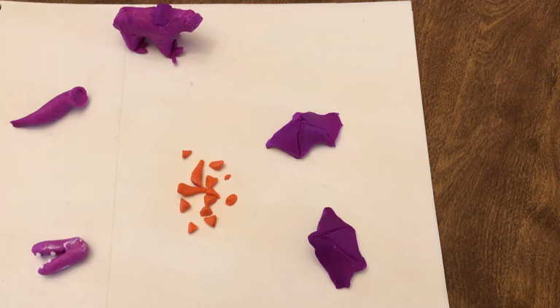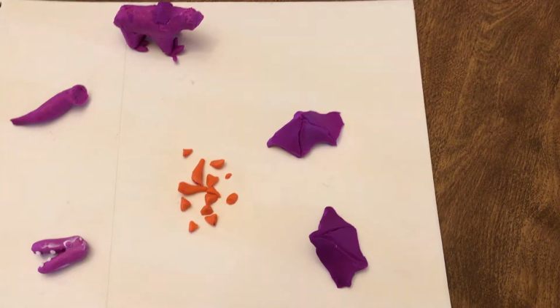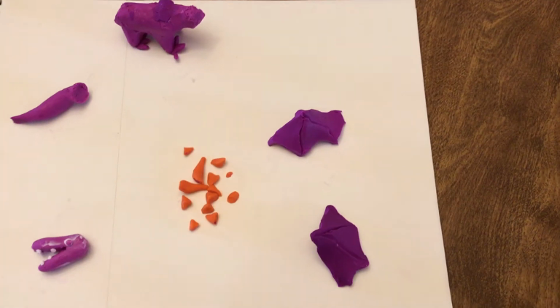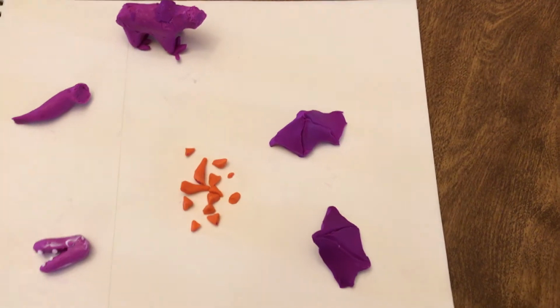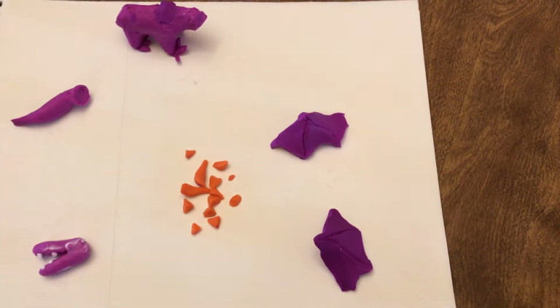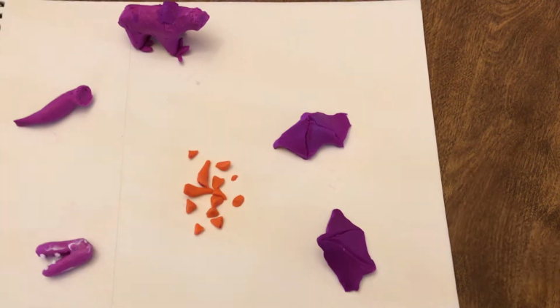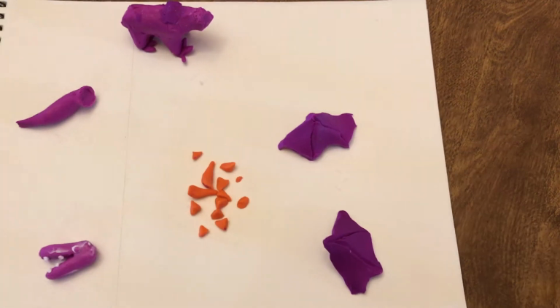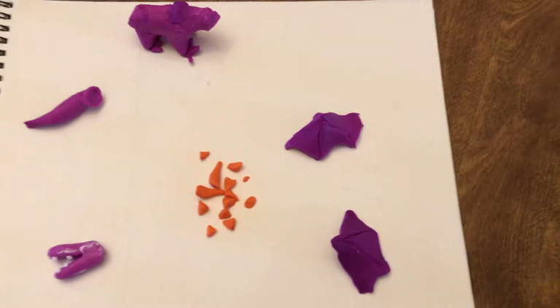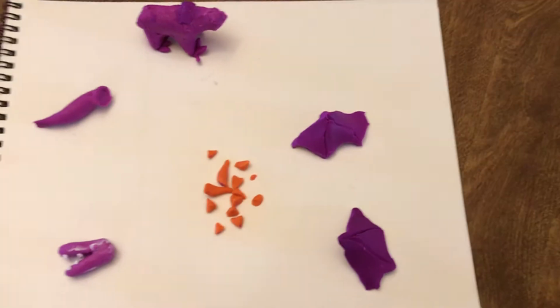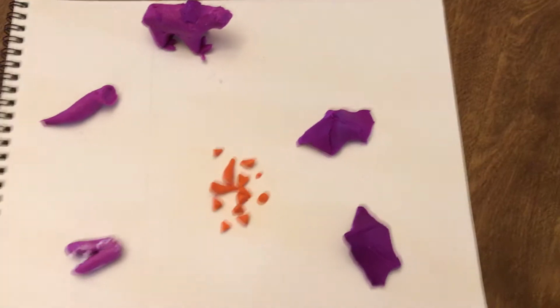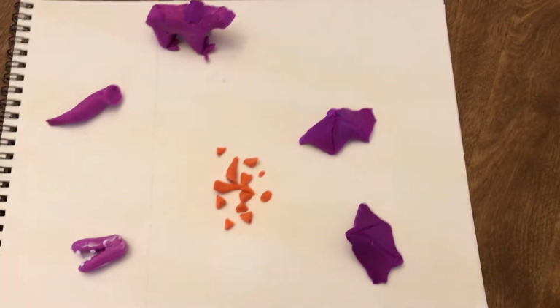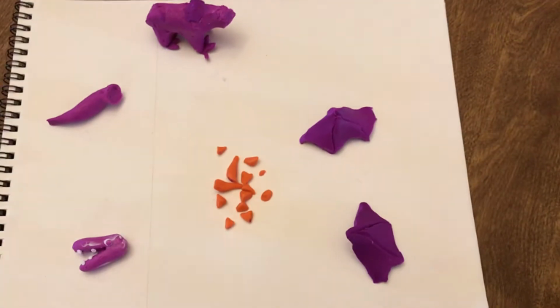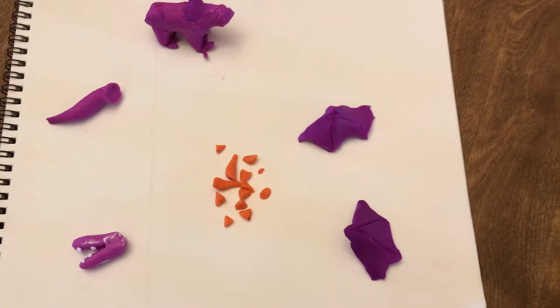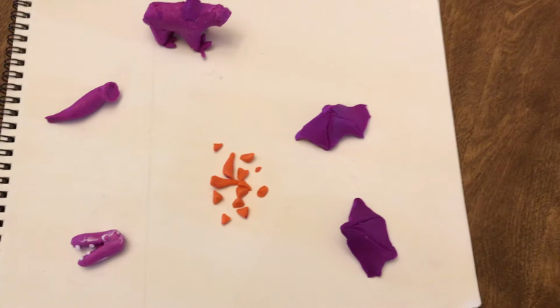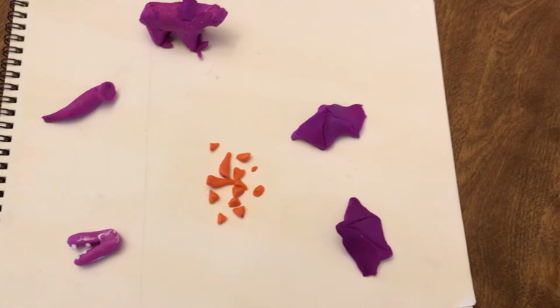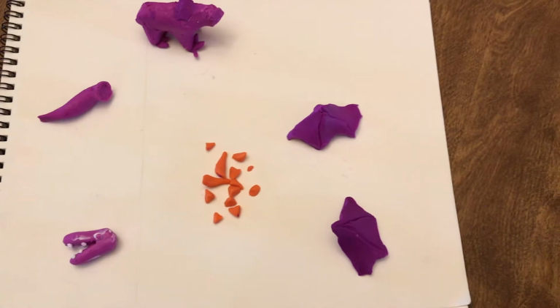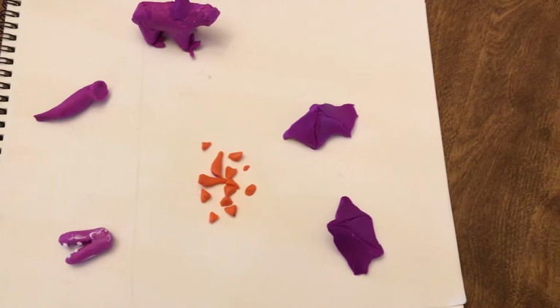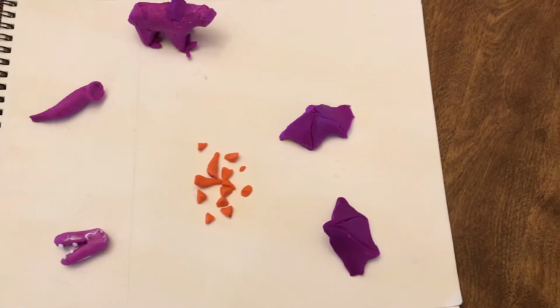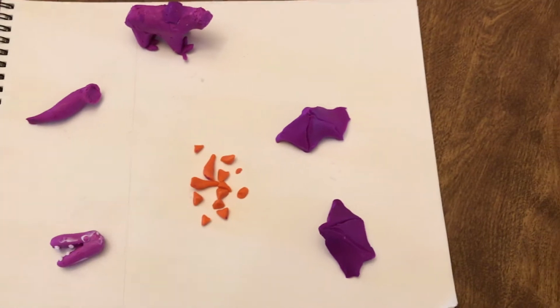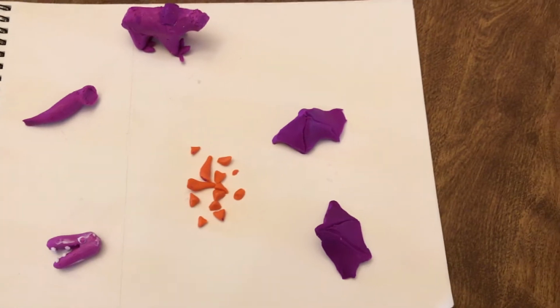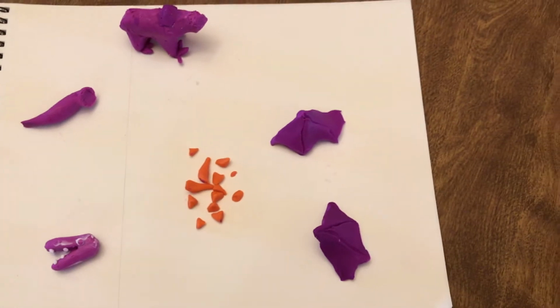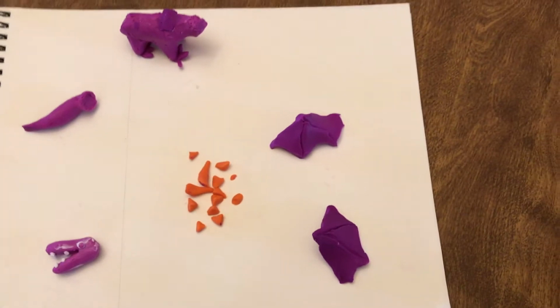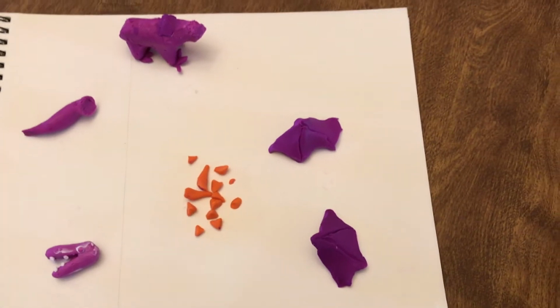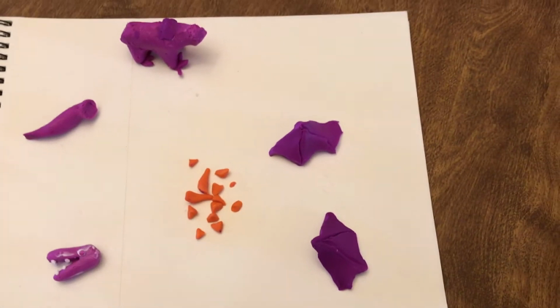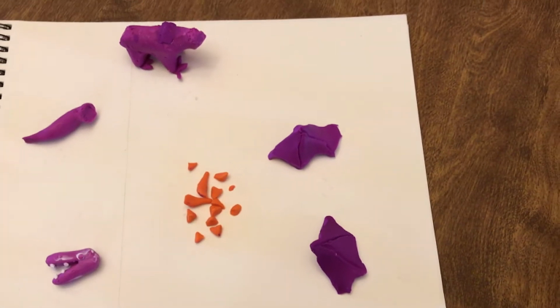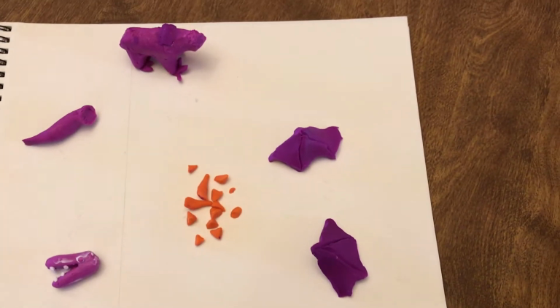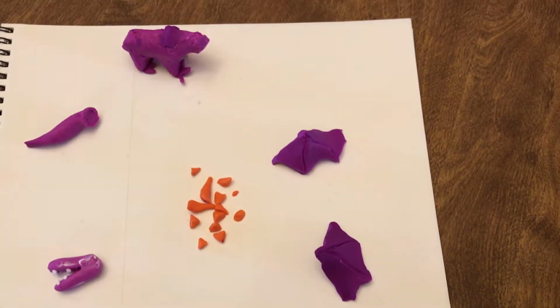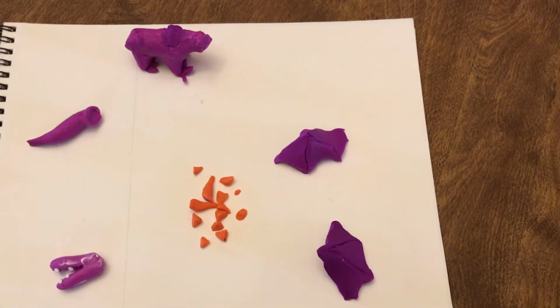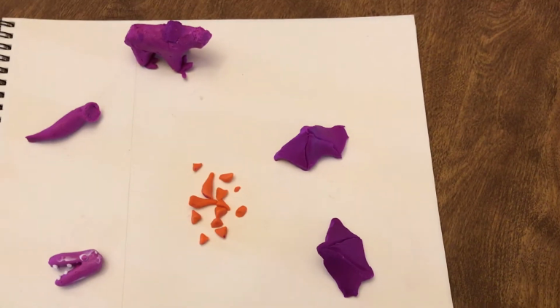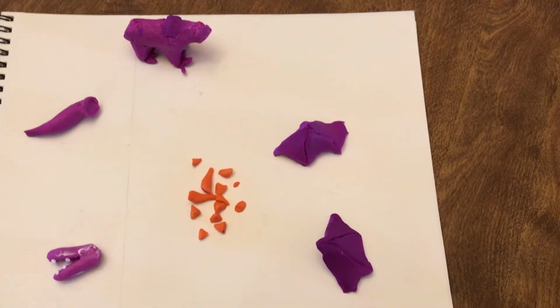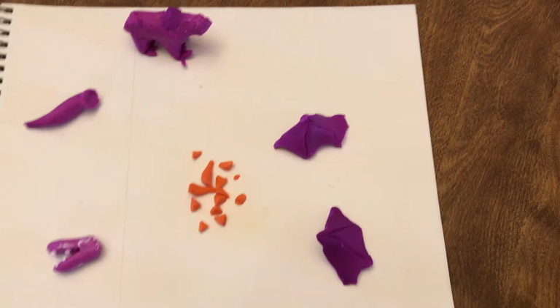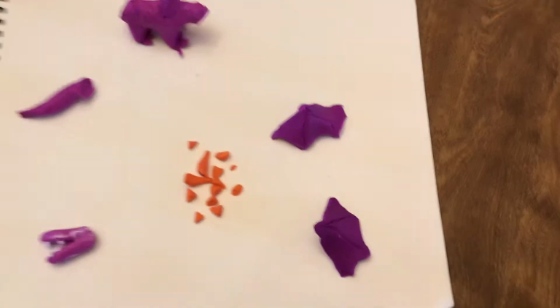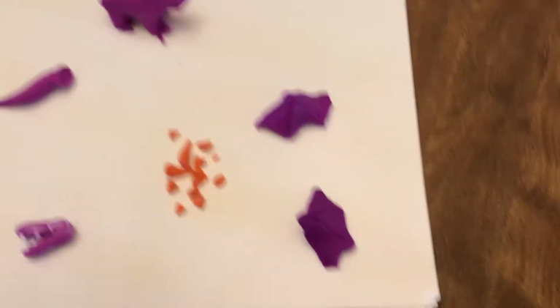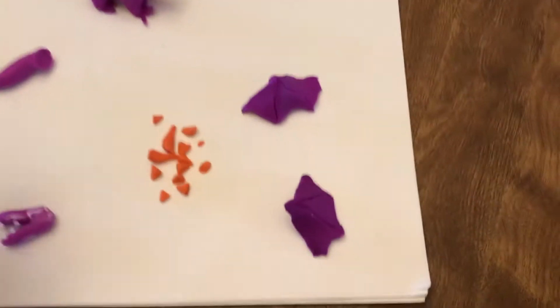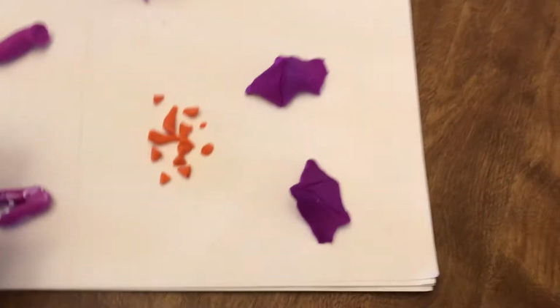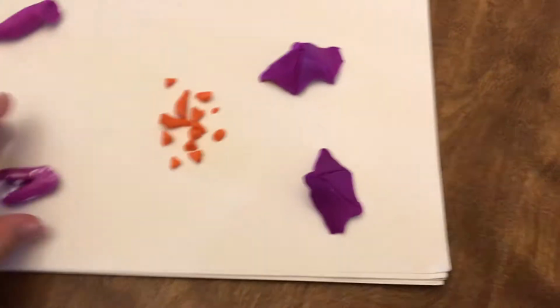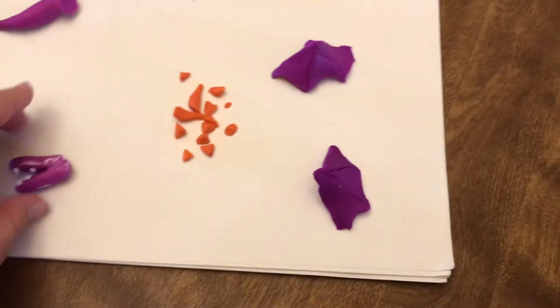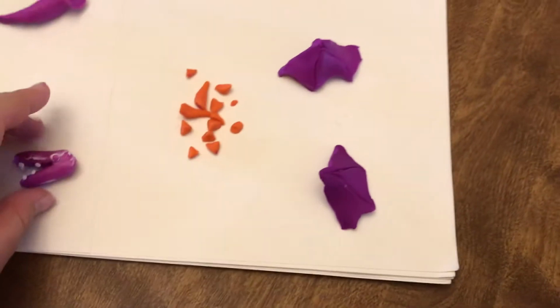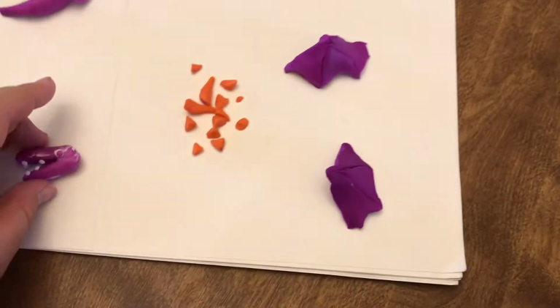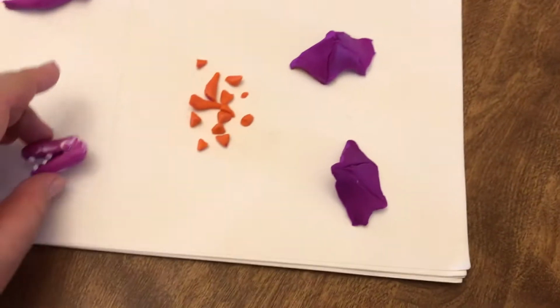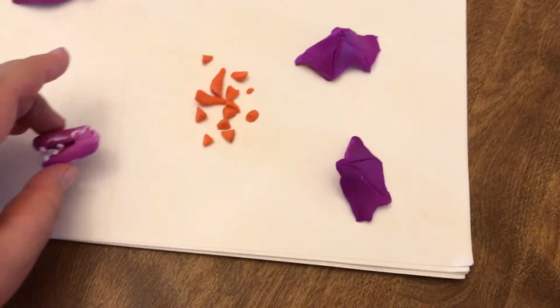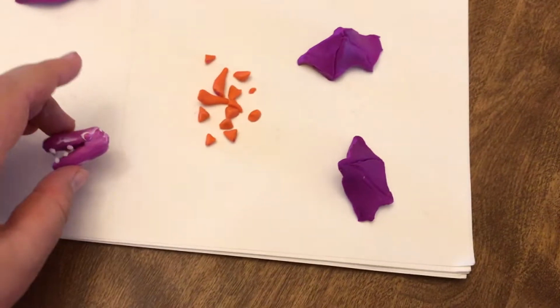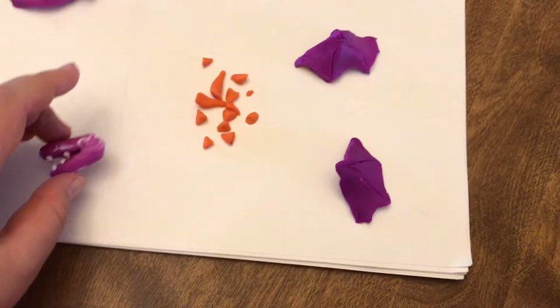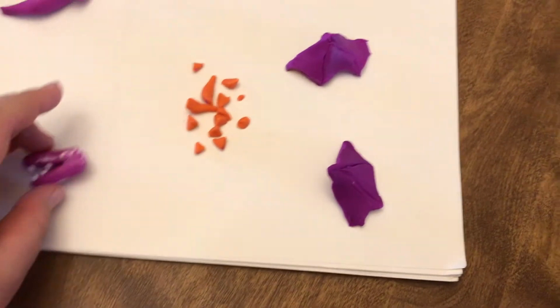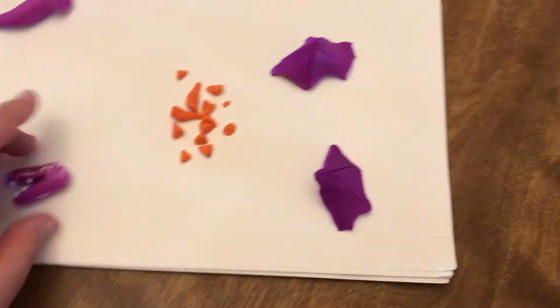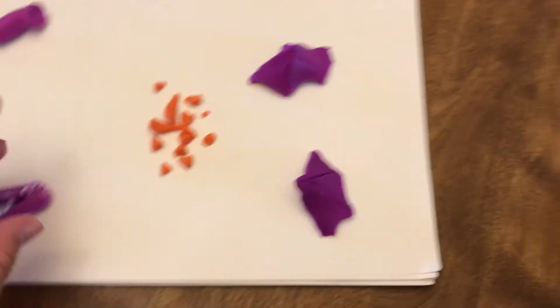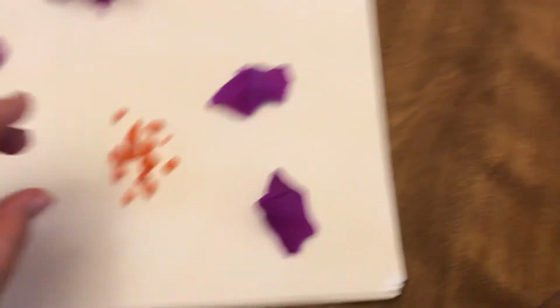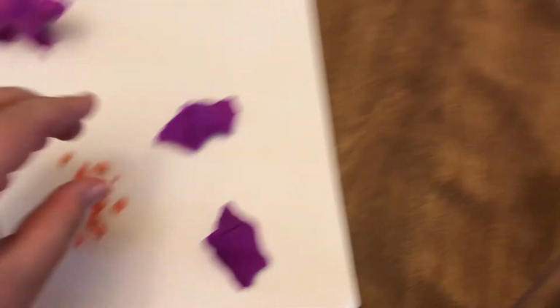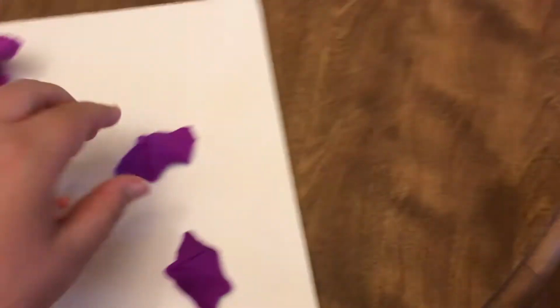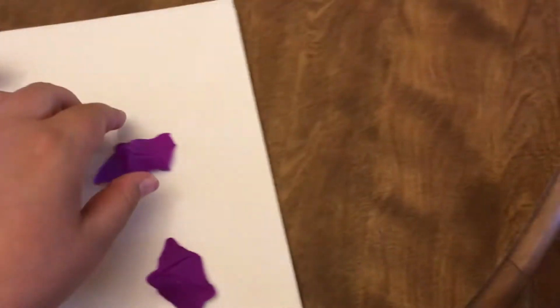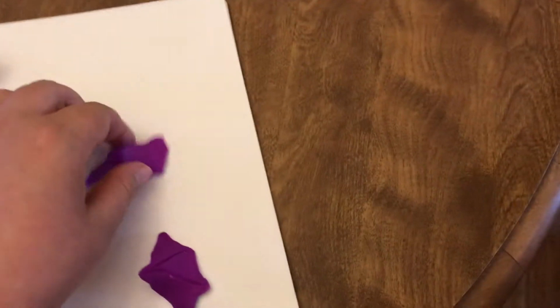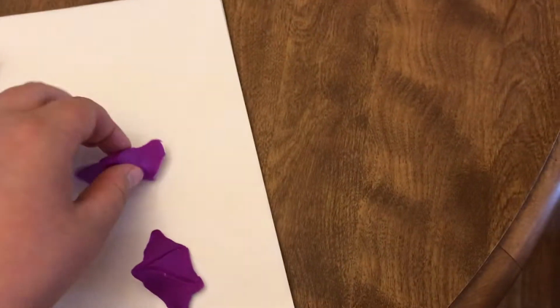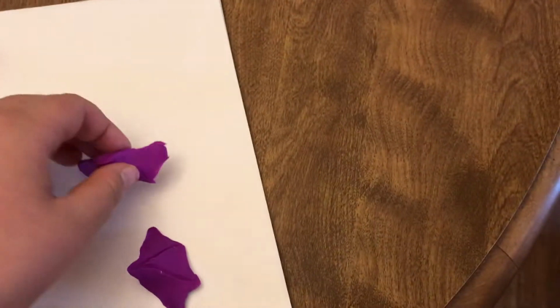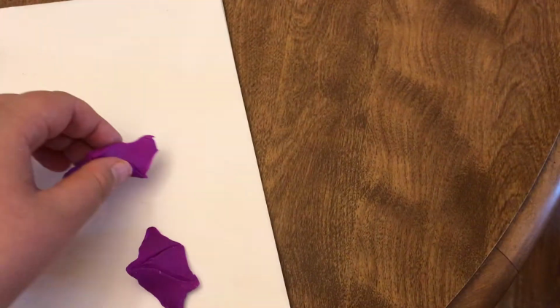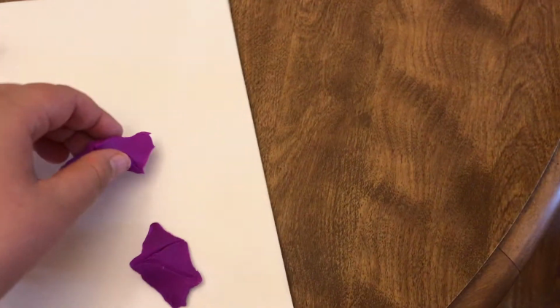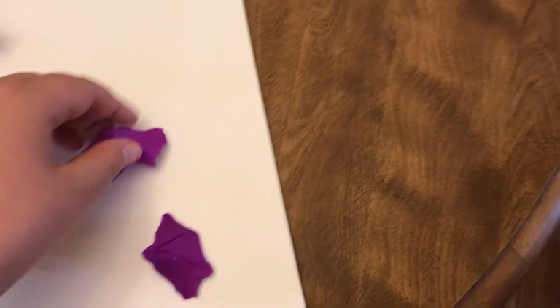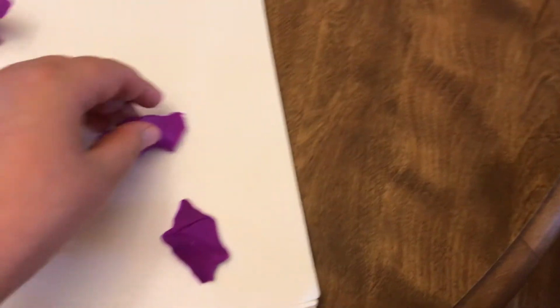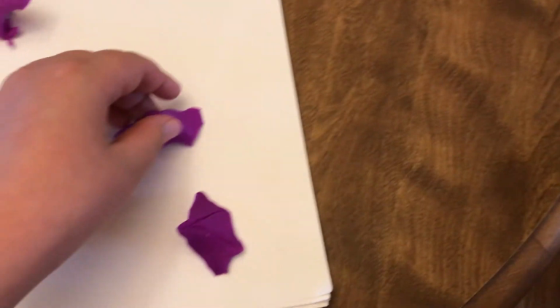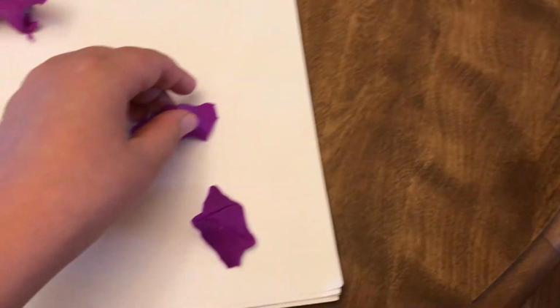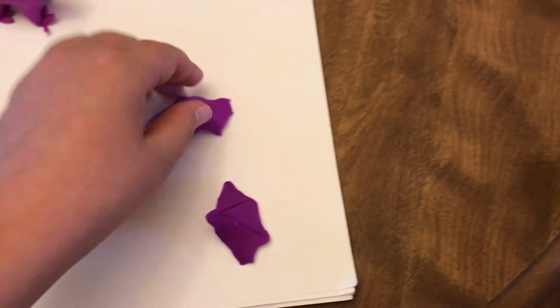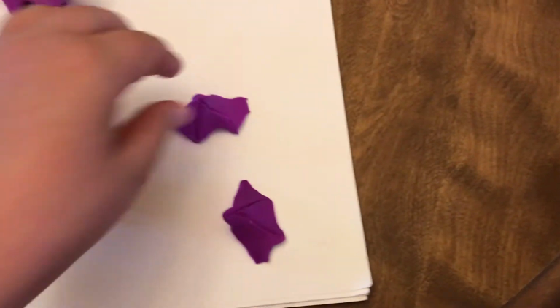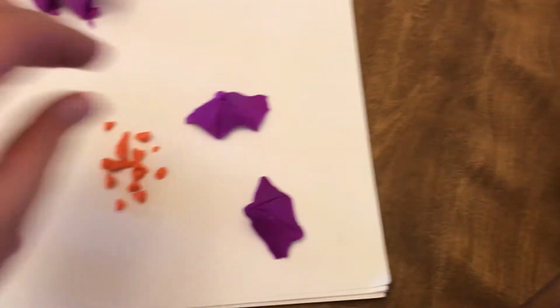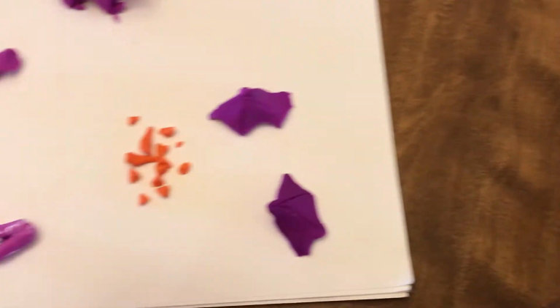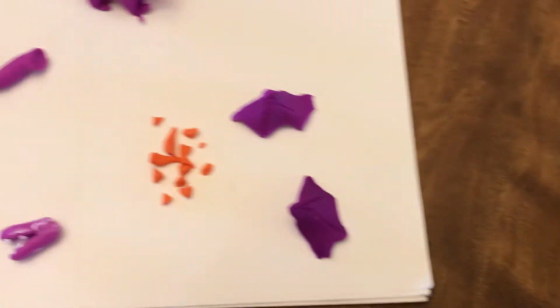So actually, when it was toasting, it all fell apart. I had to remake the head and this wing.